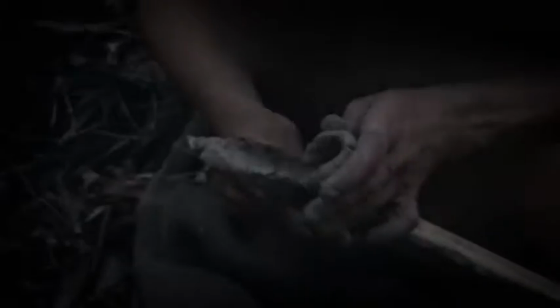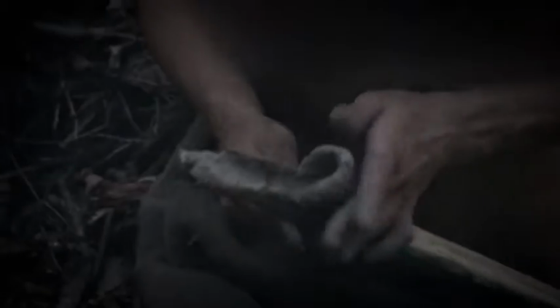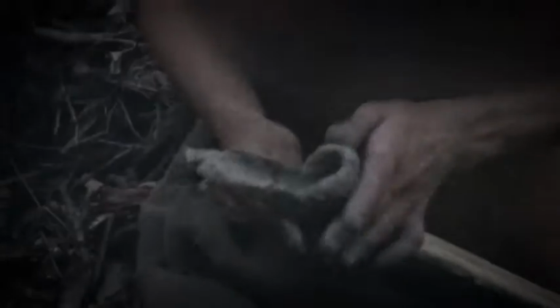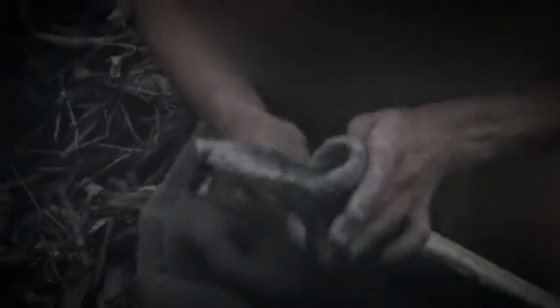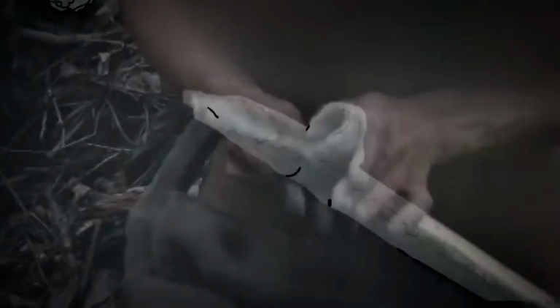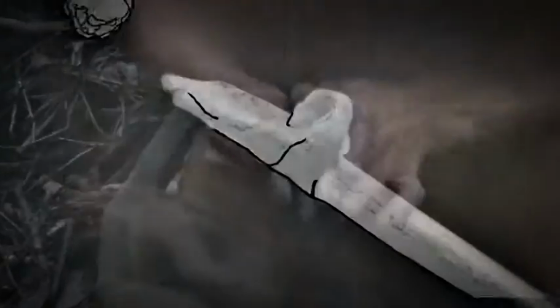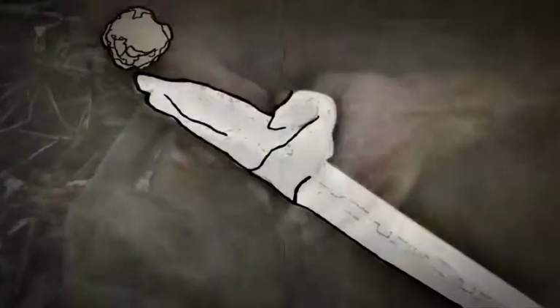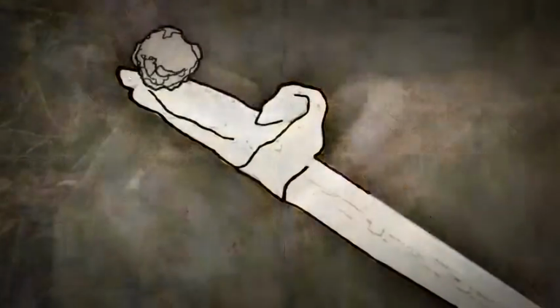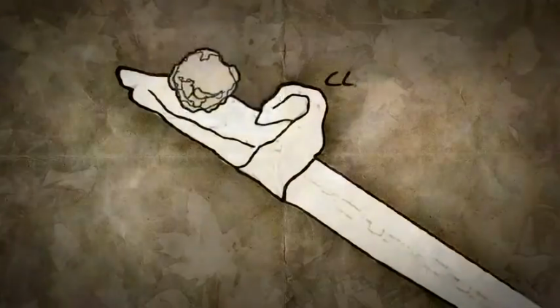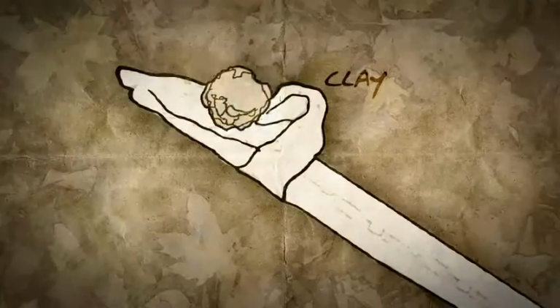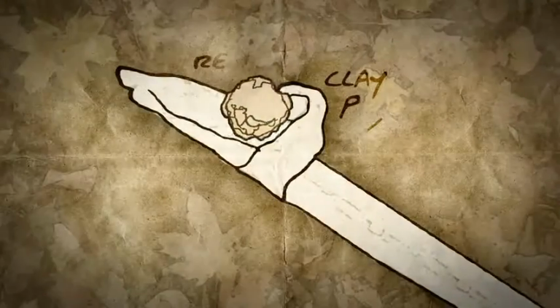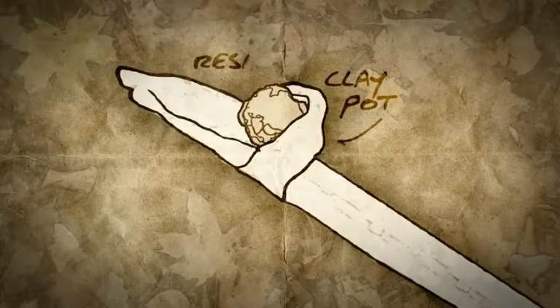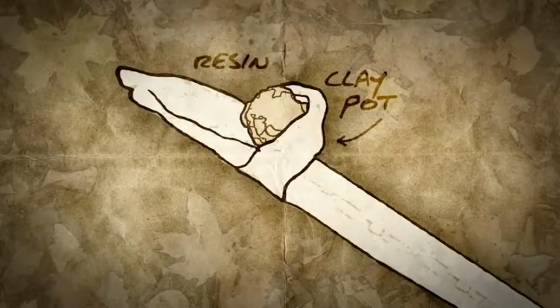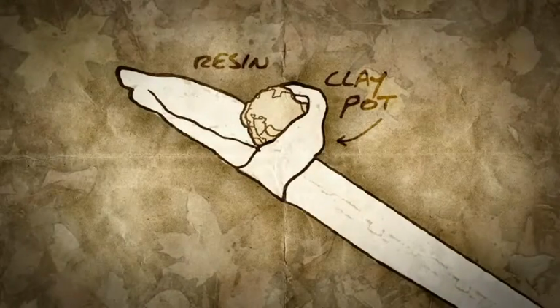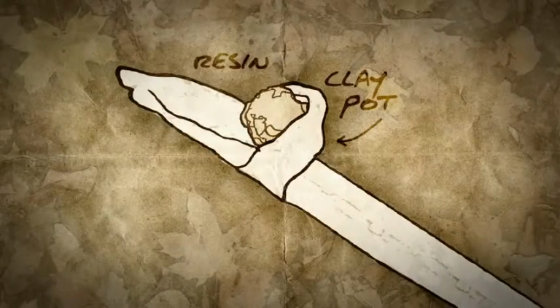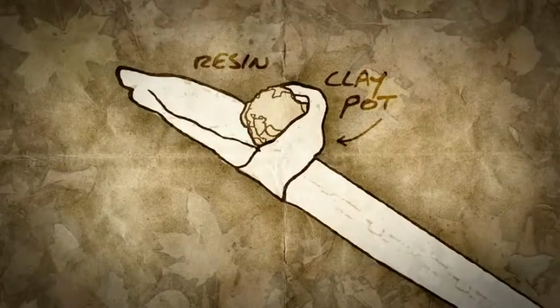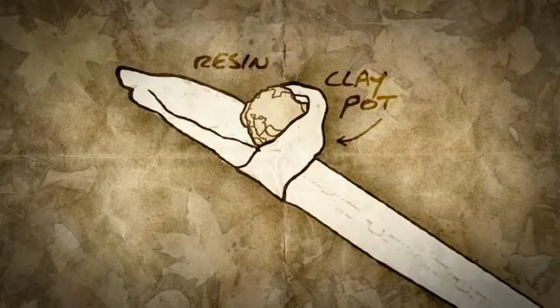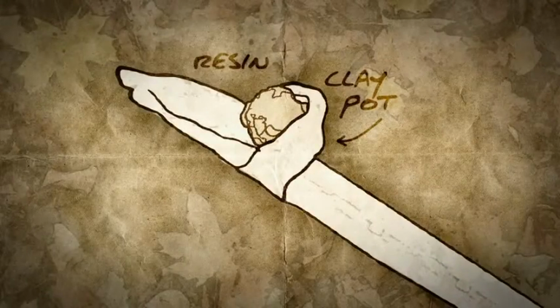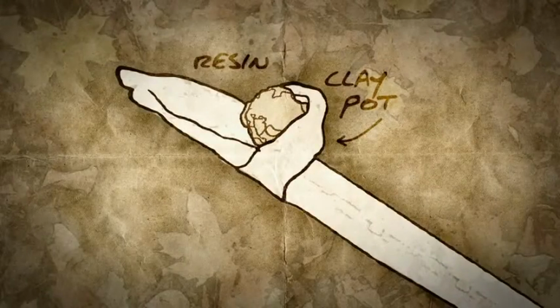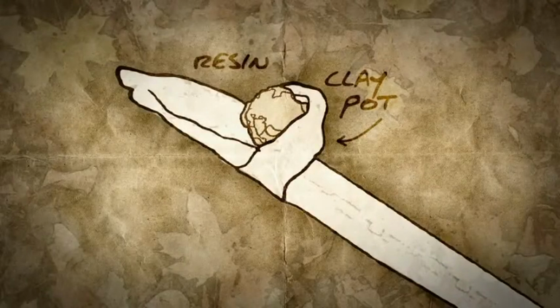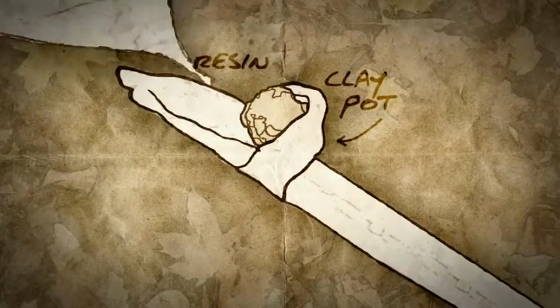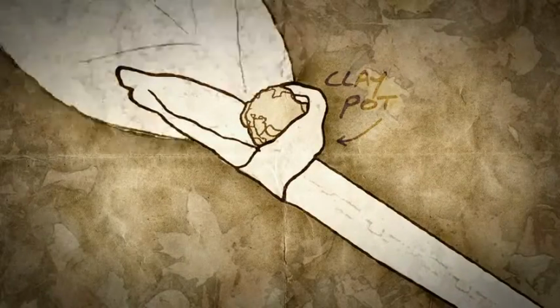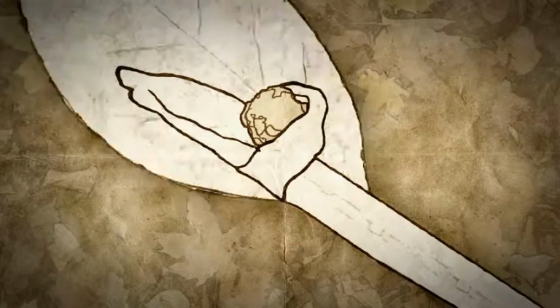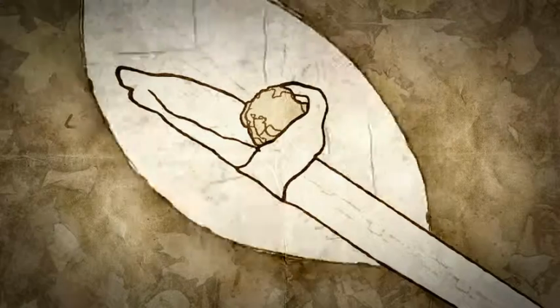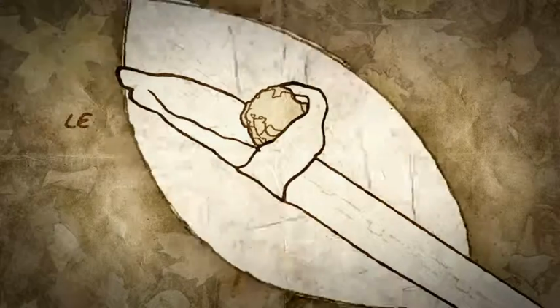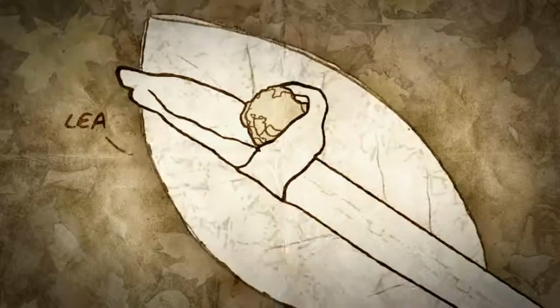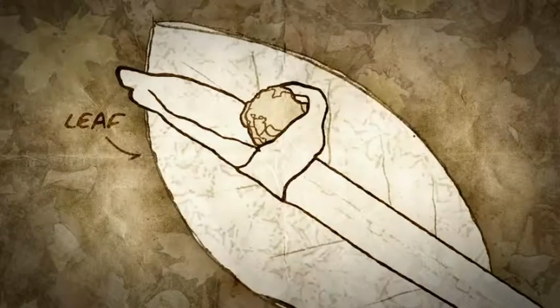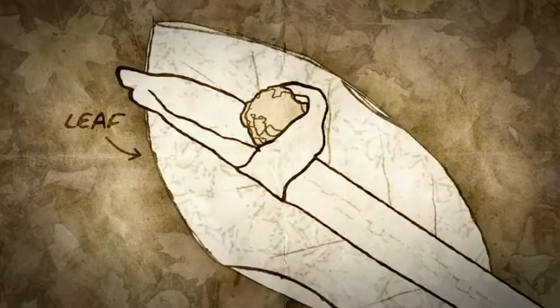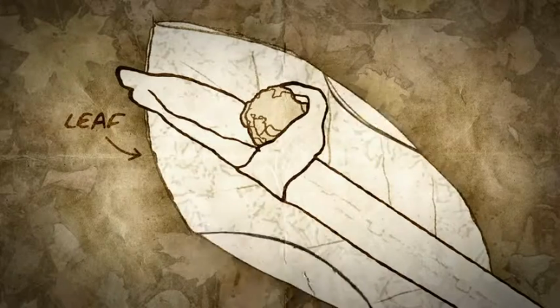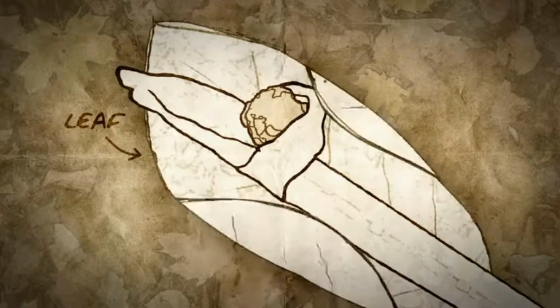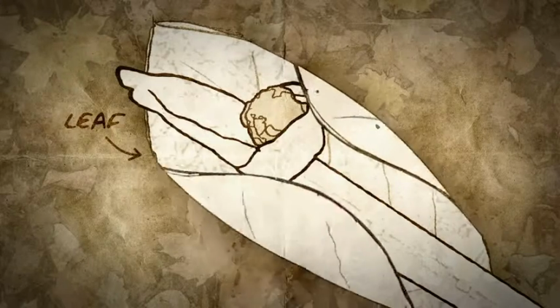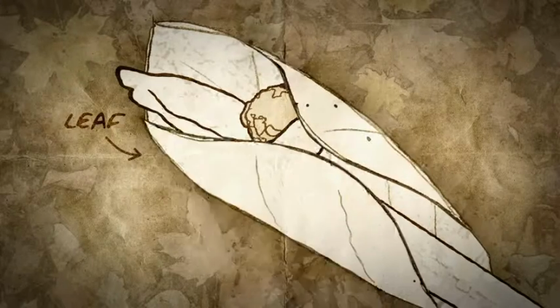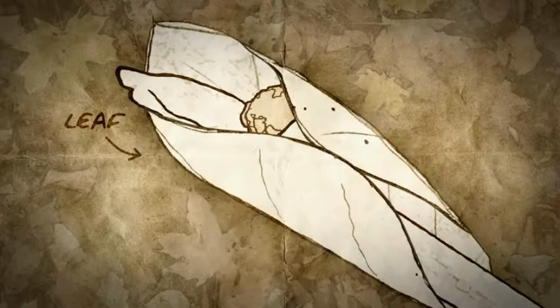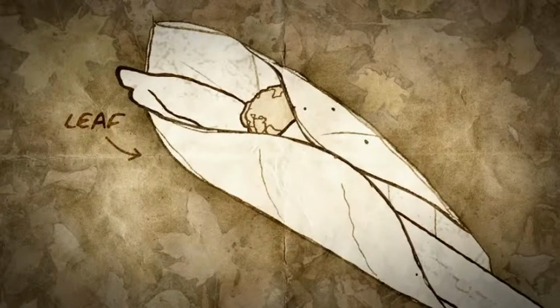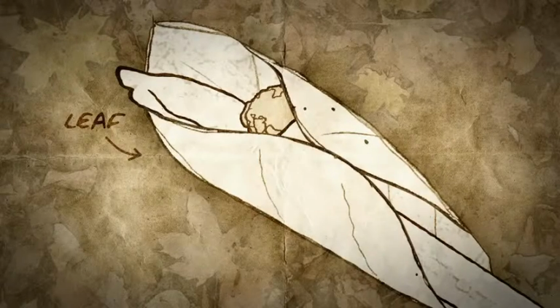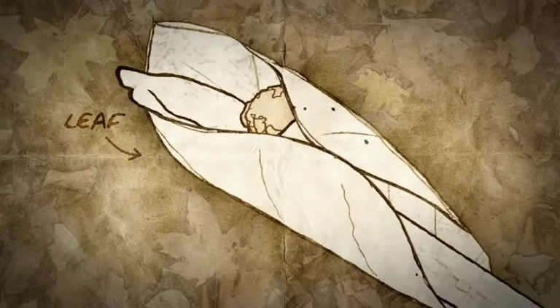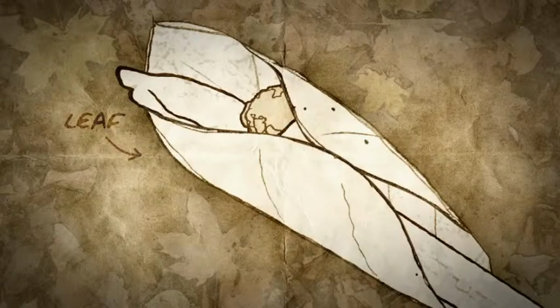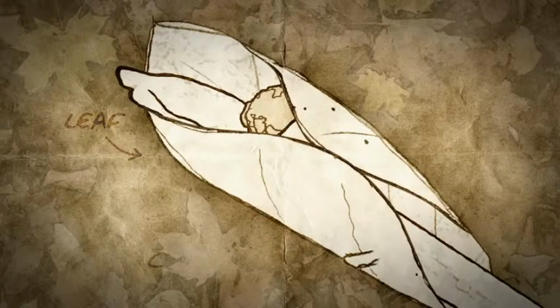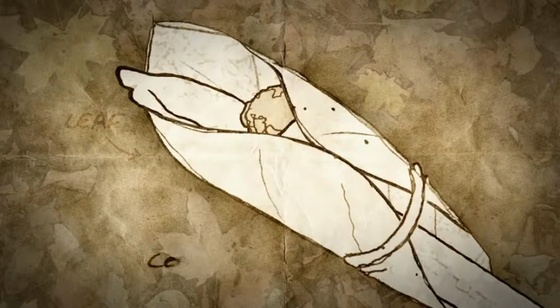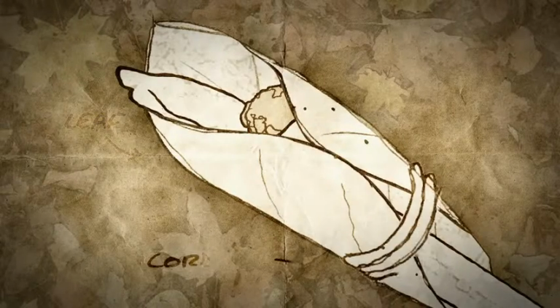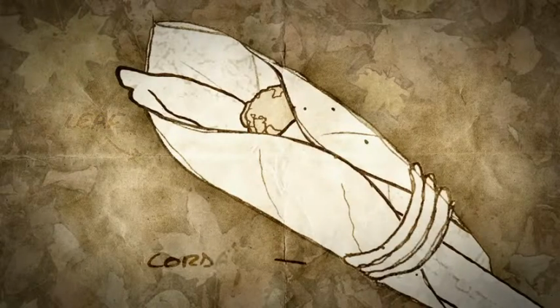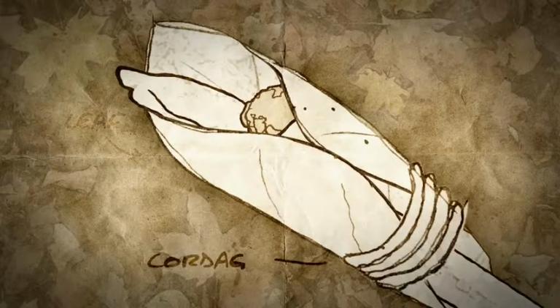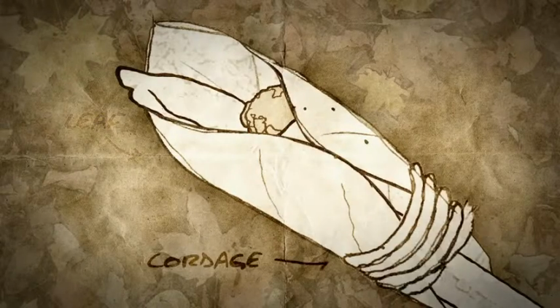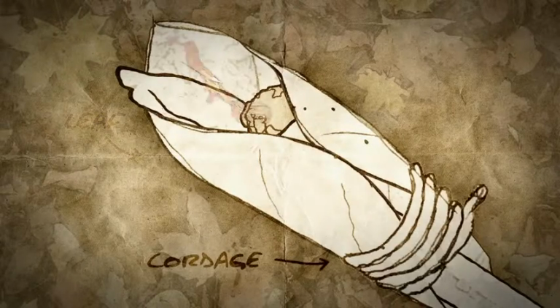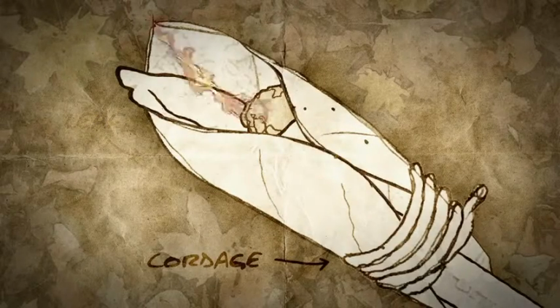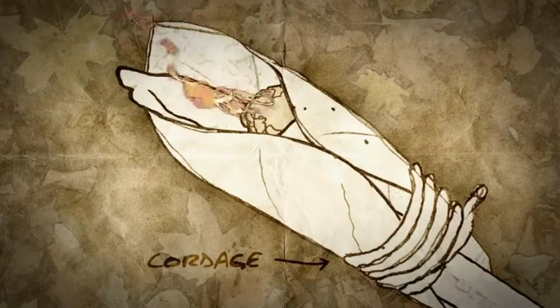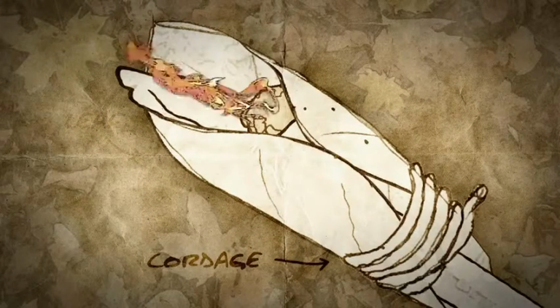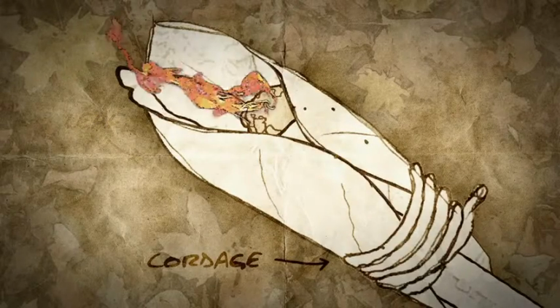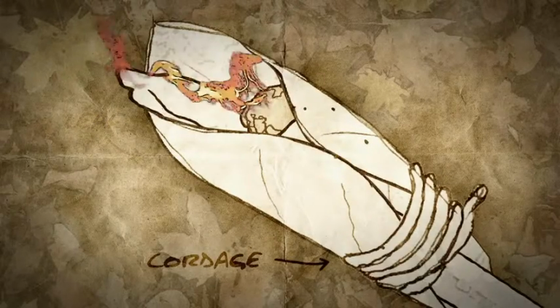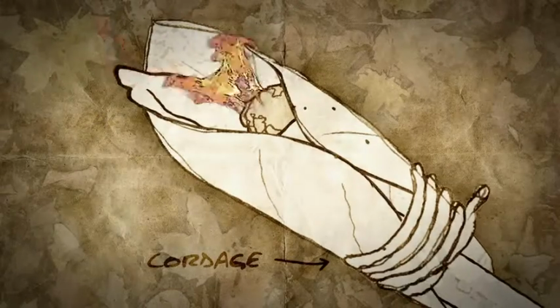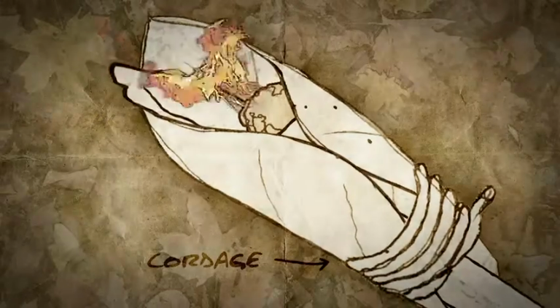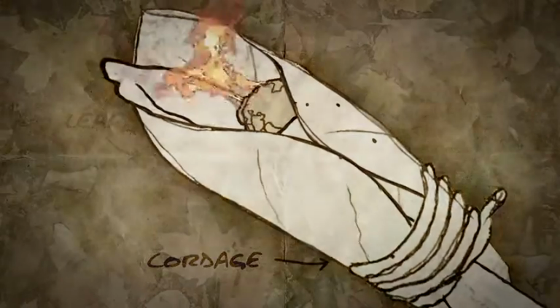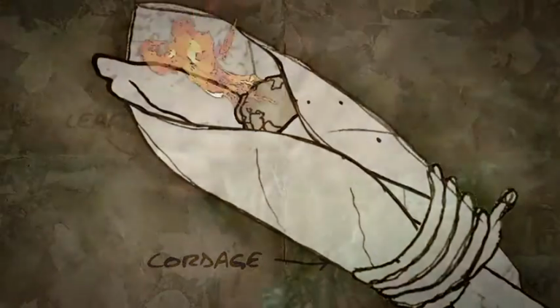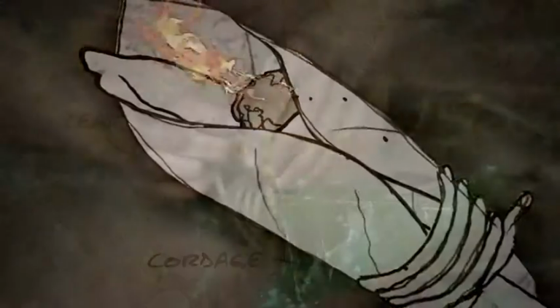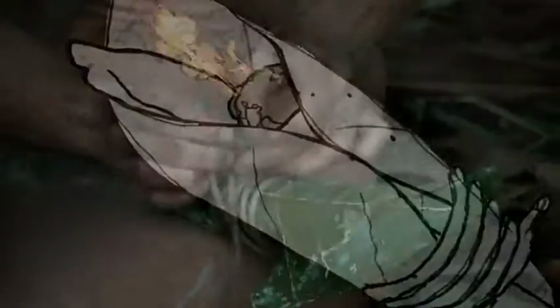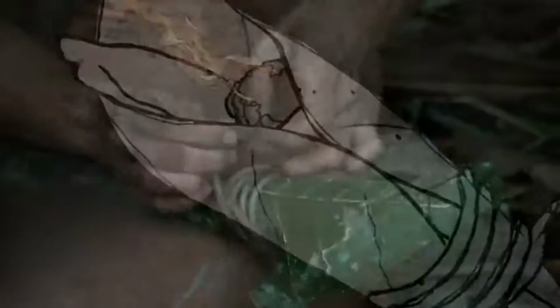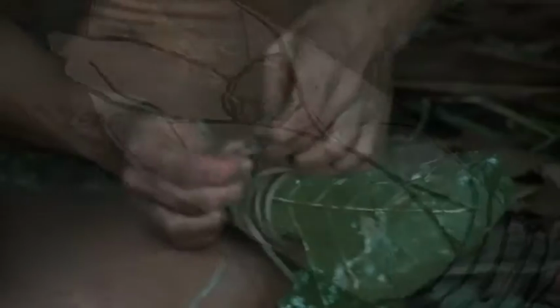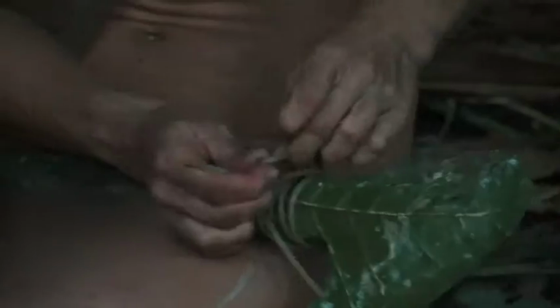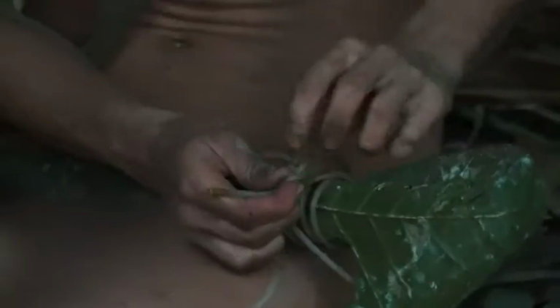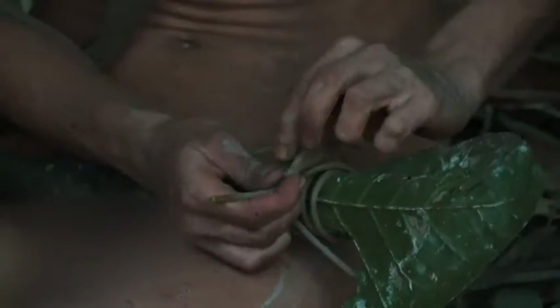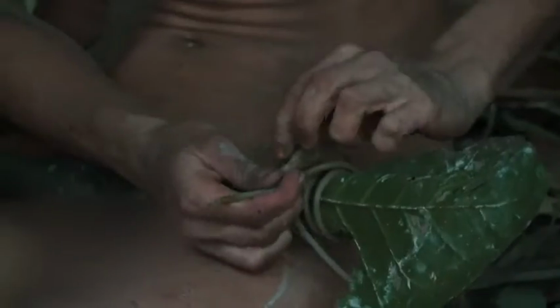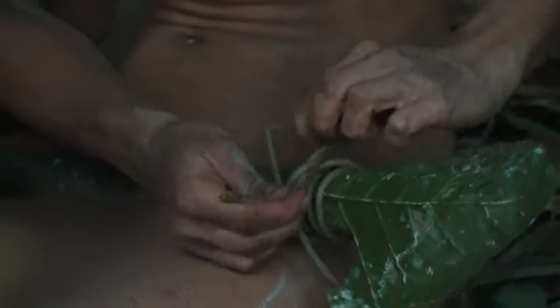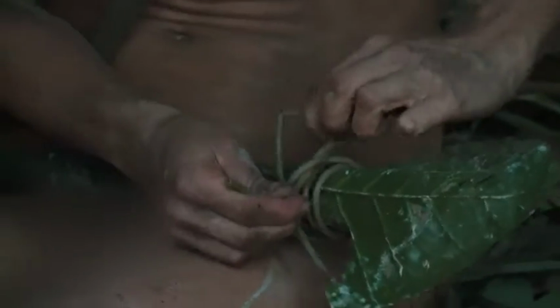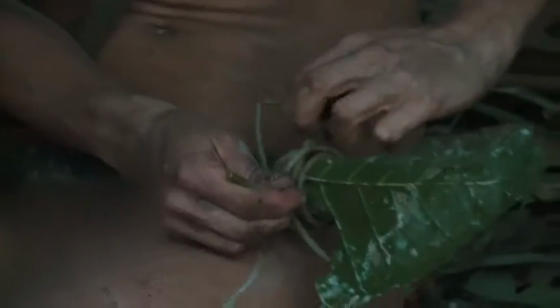Put the resin right there. Take this leaf and wrap it around. Secure it with some good cordage.